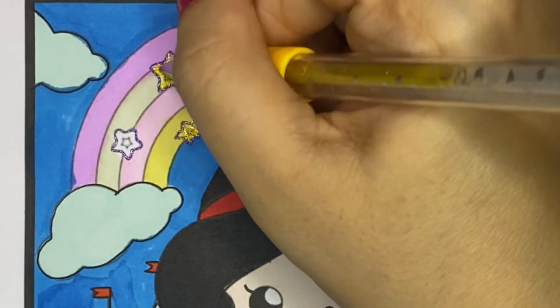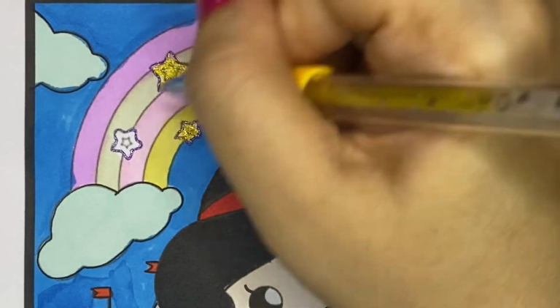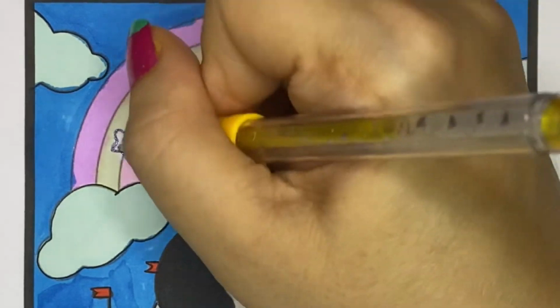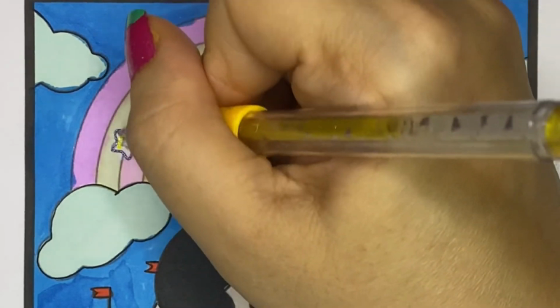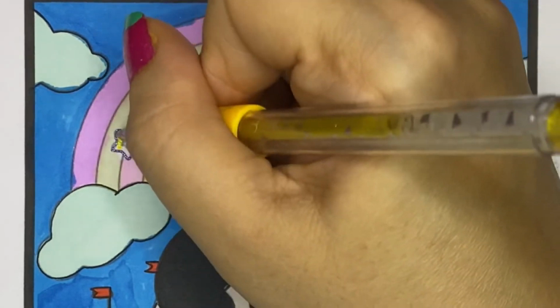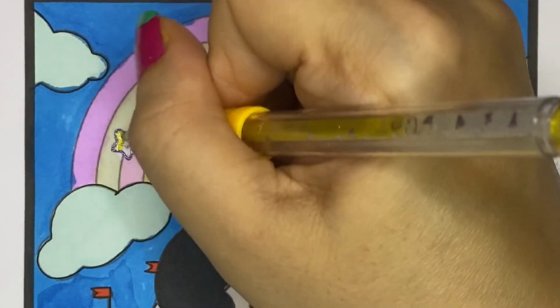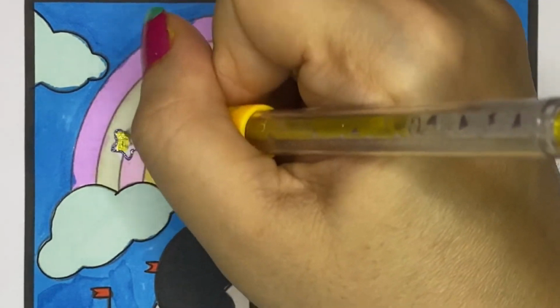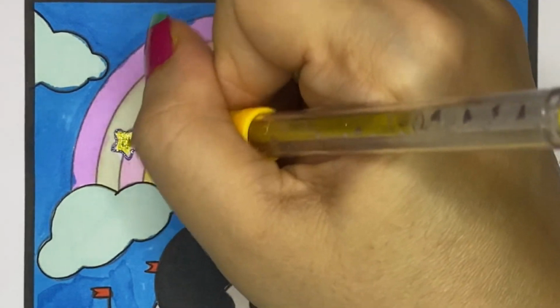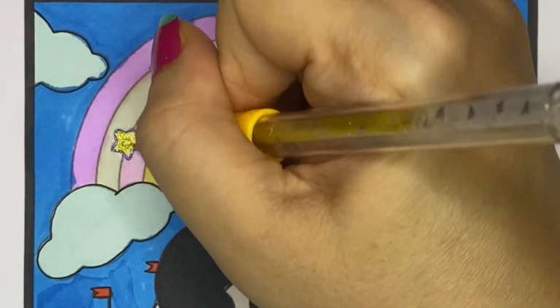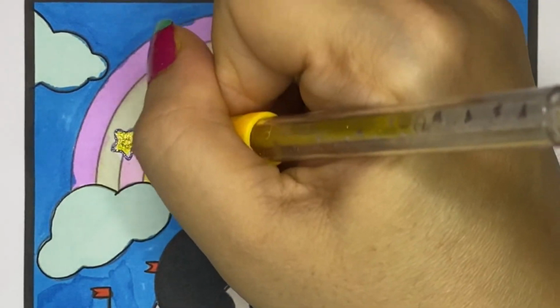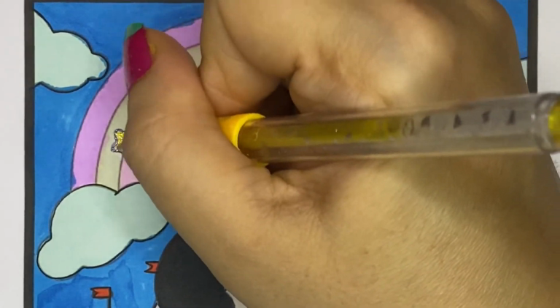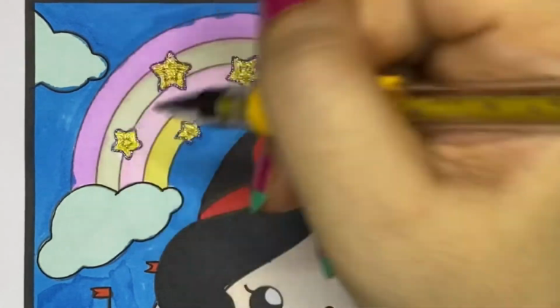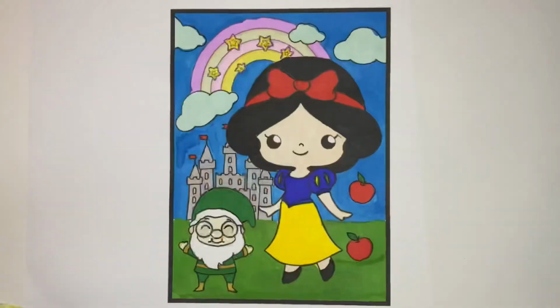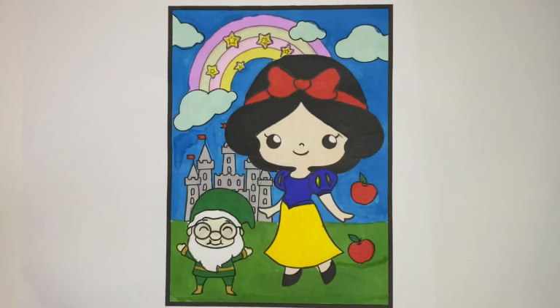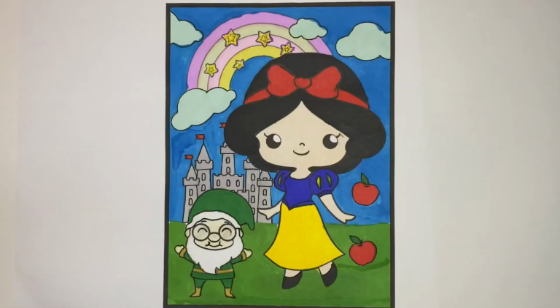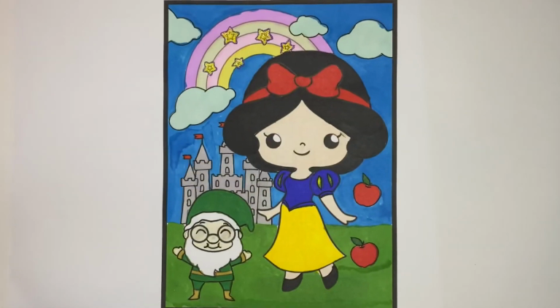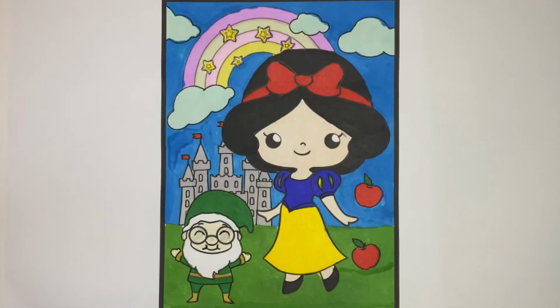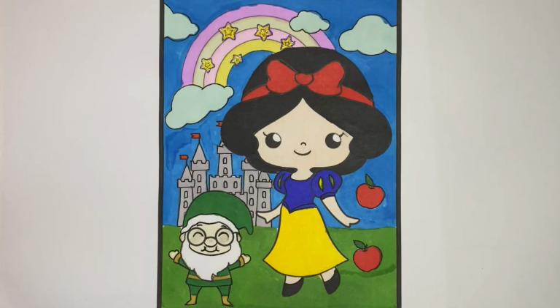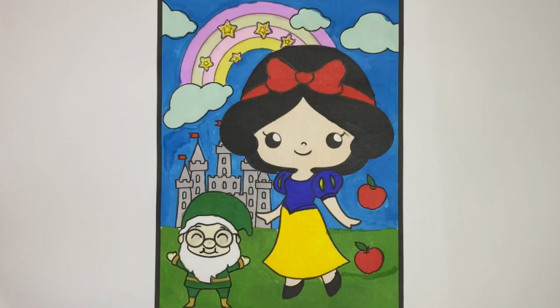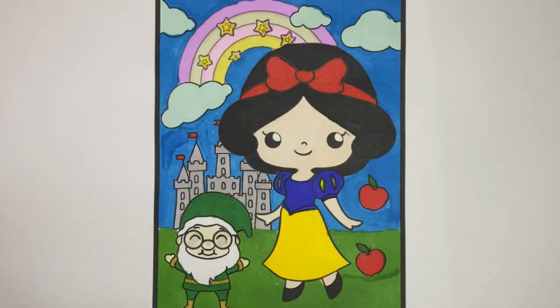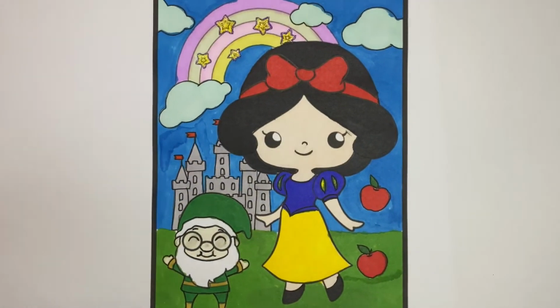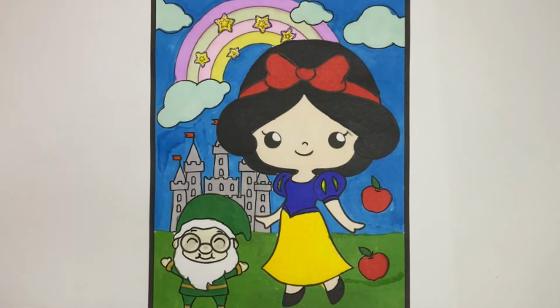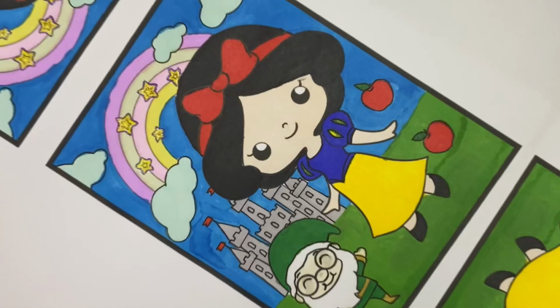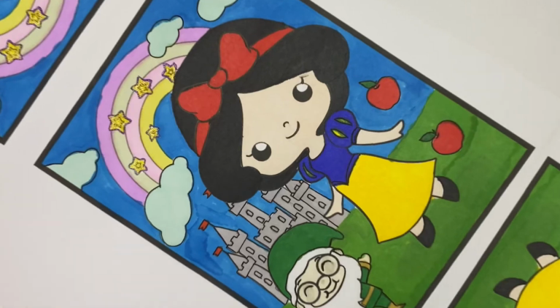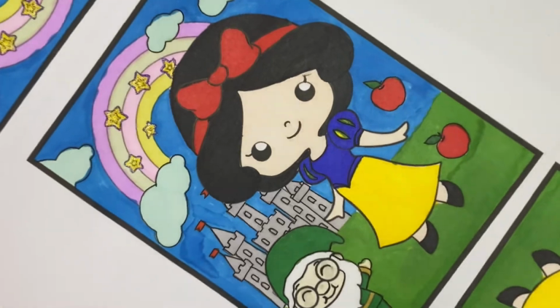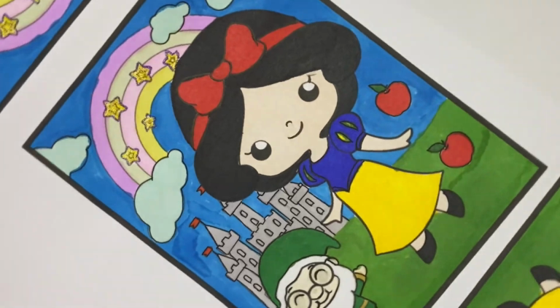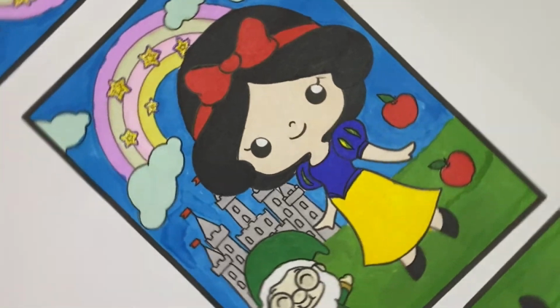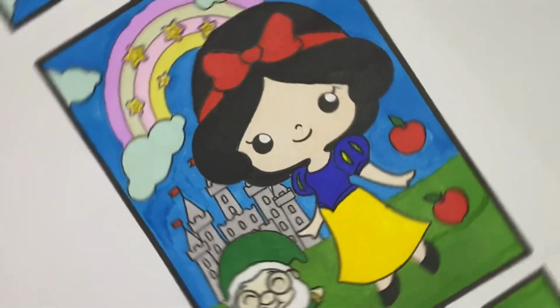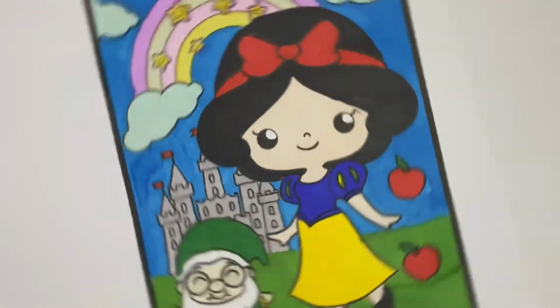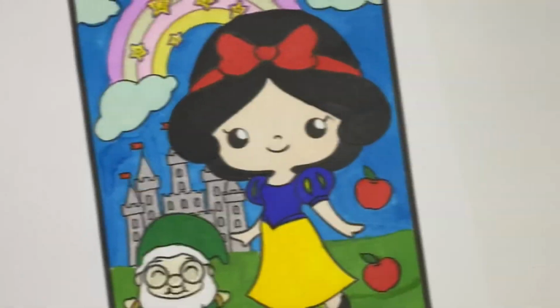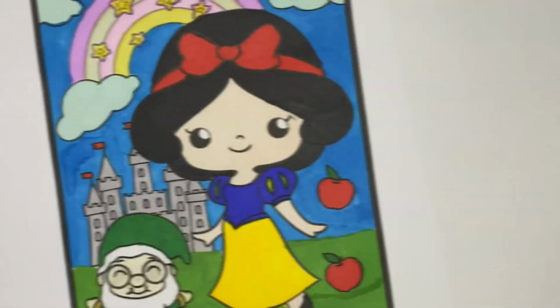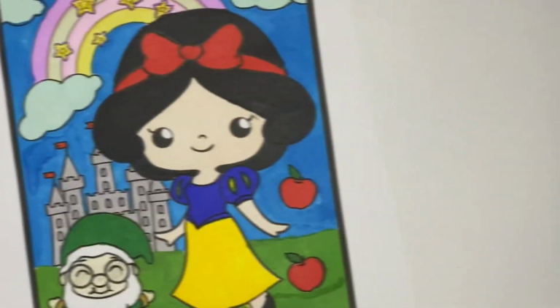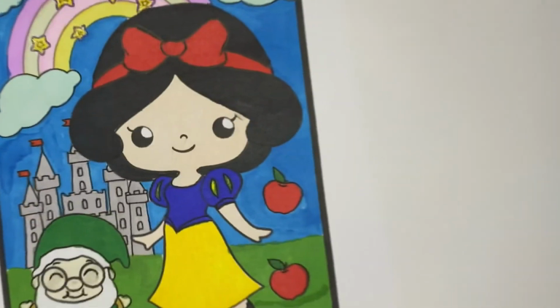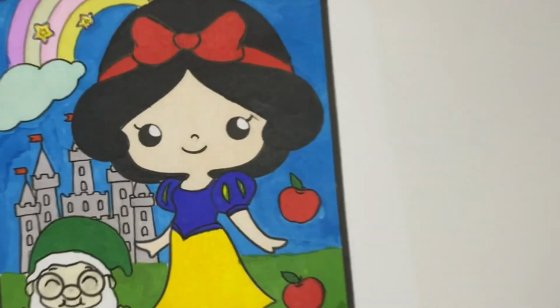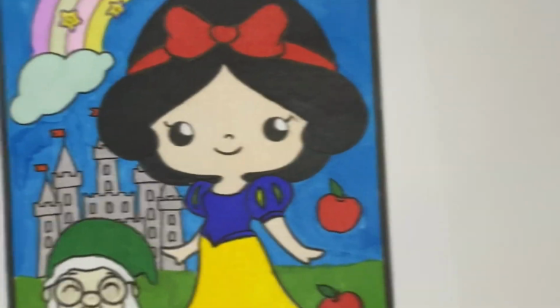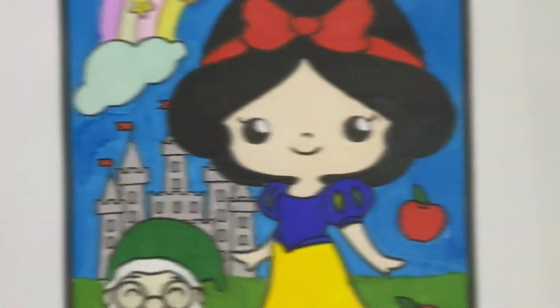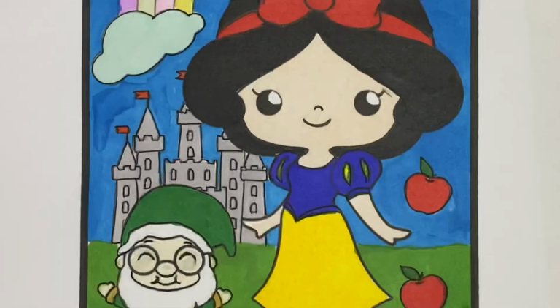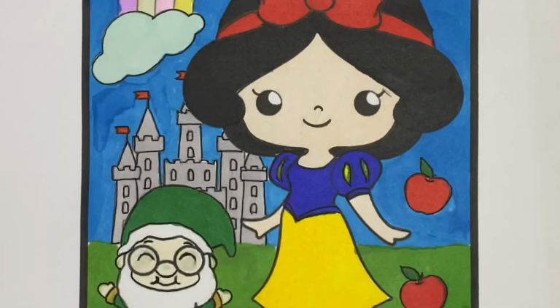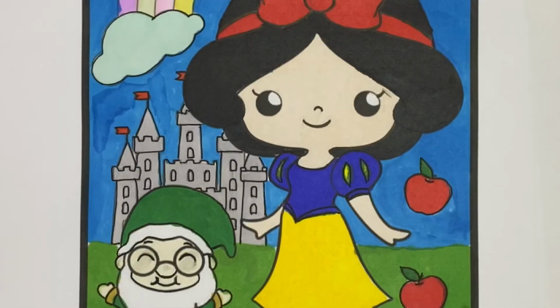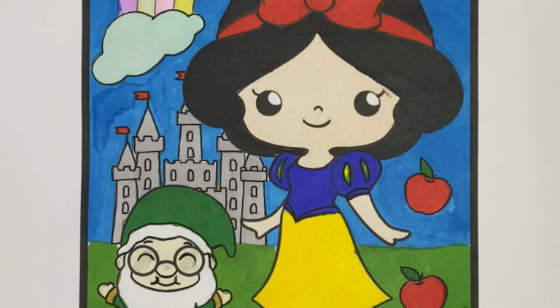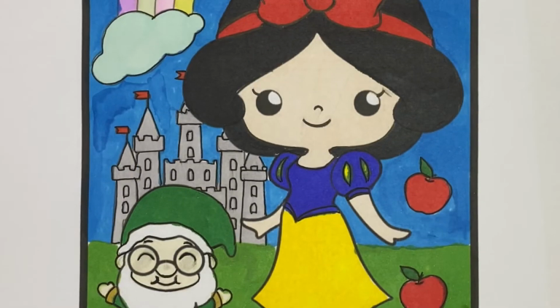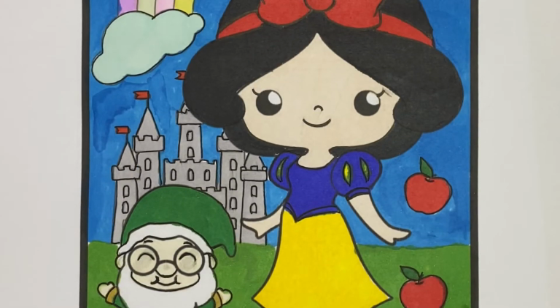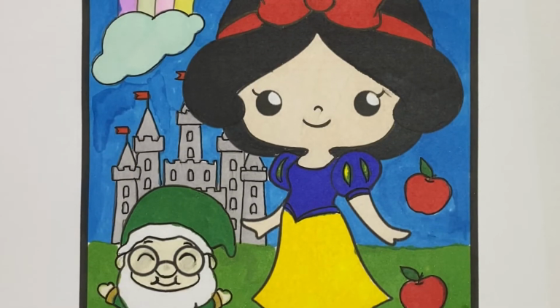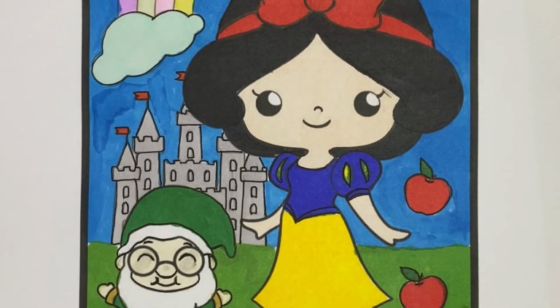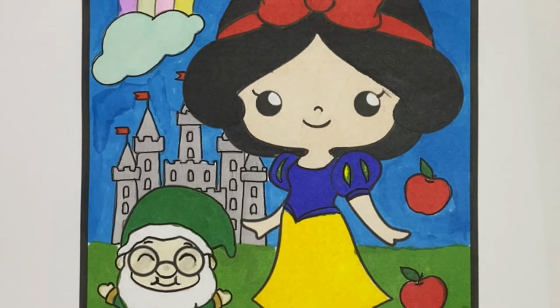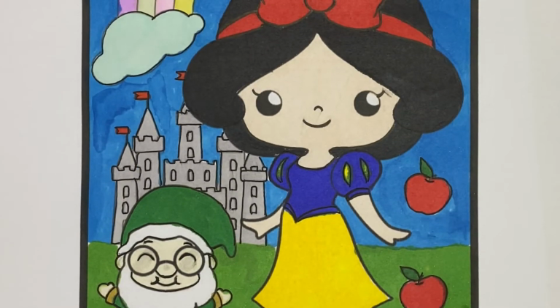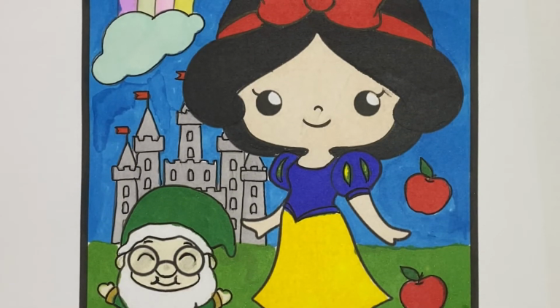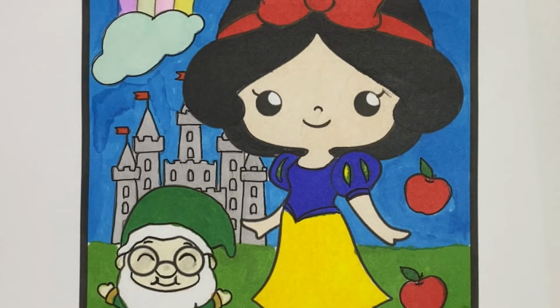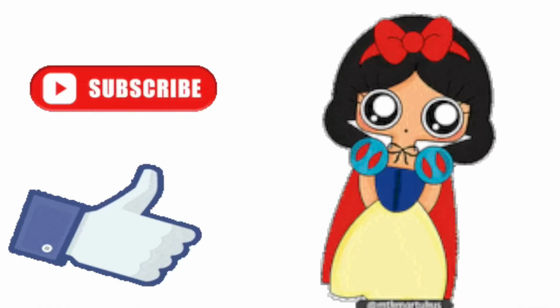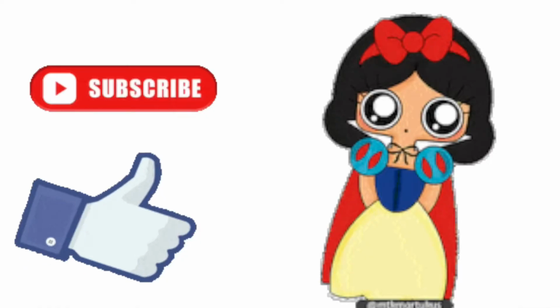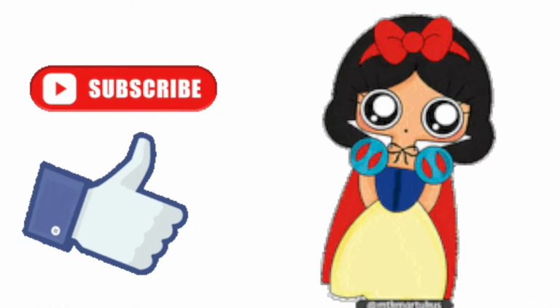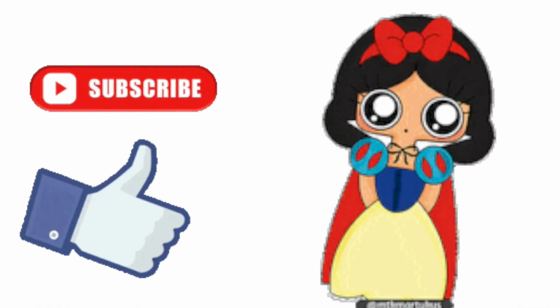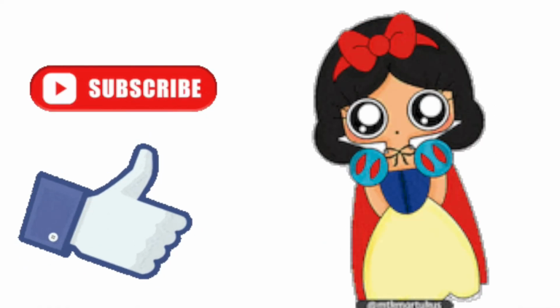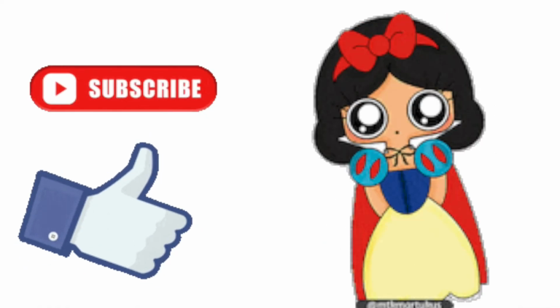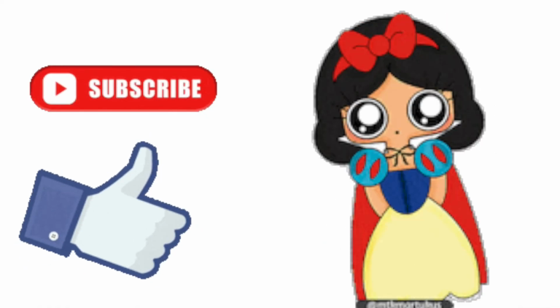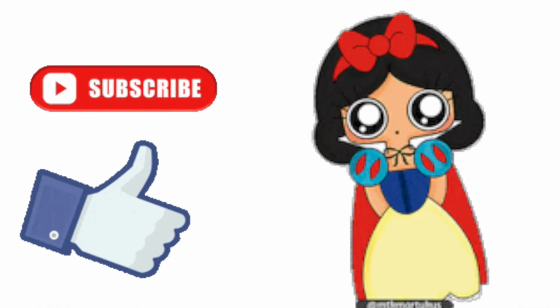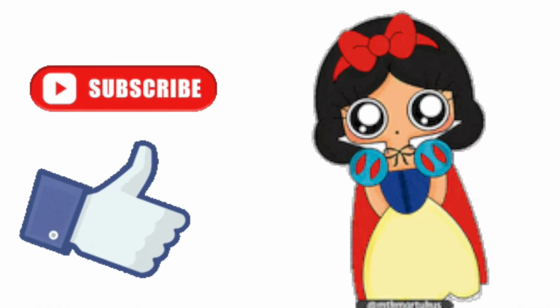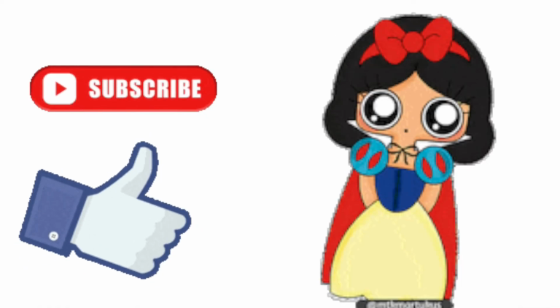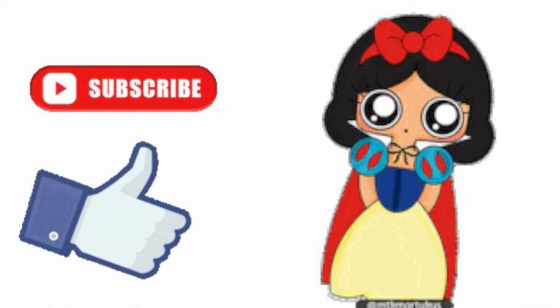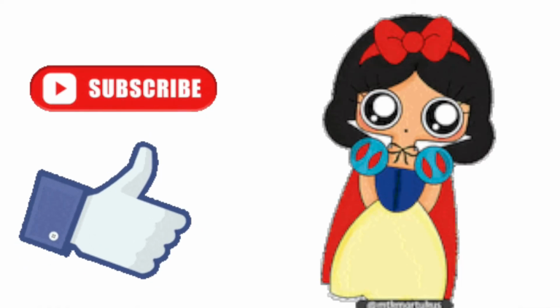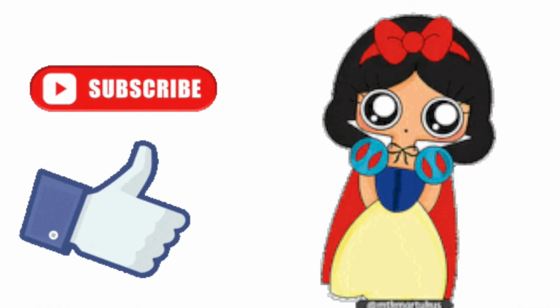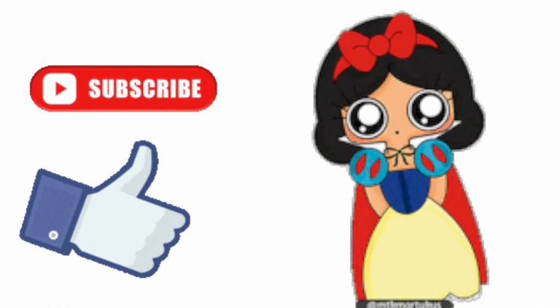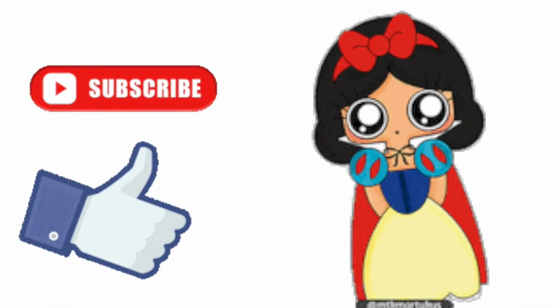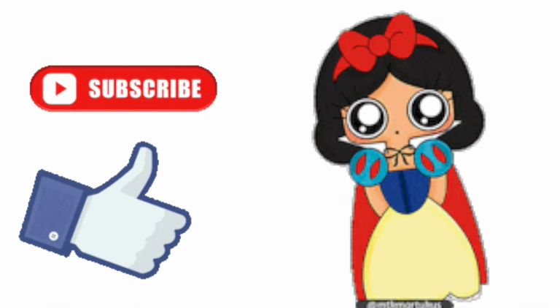Ta-da! Princess Snow White turned out perfectly. And that's all for today. See you next time.